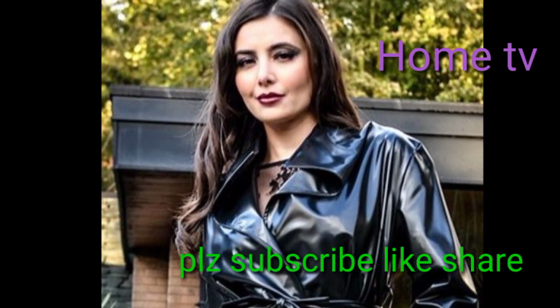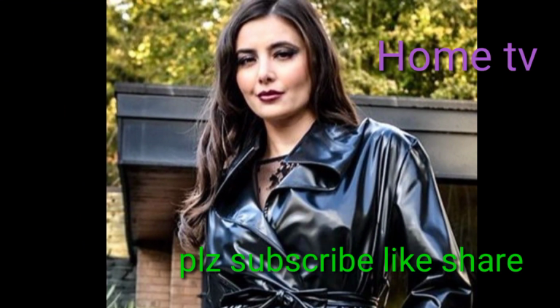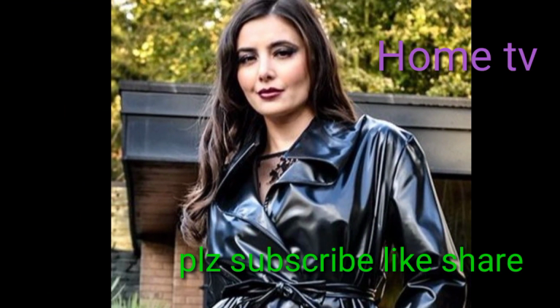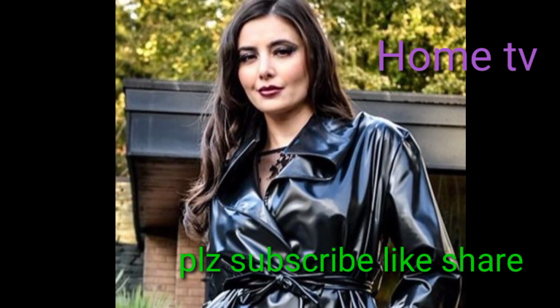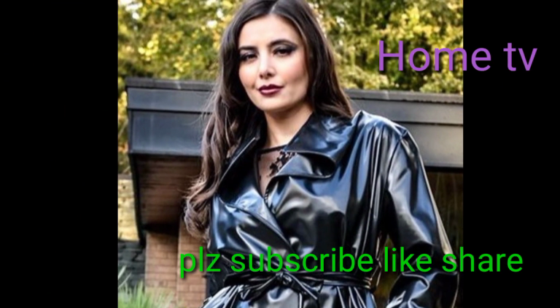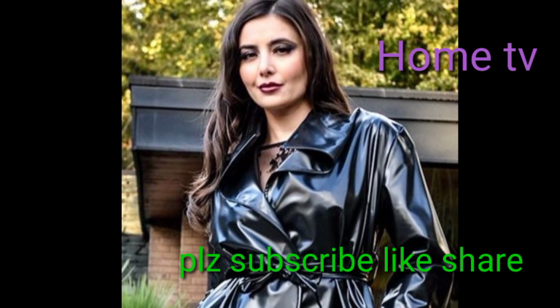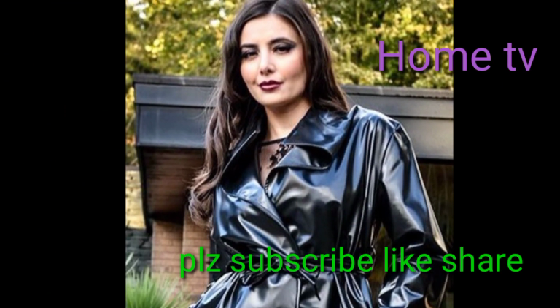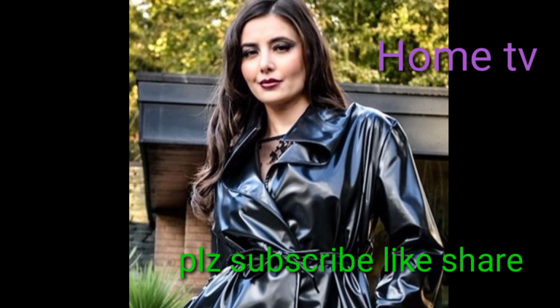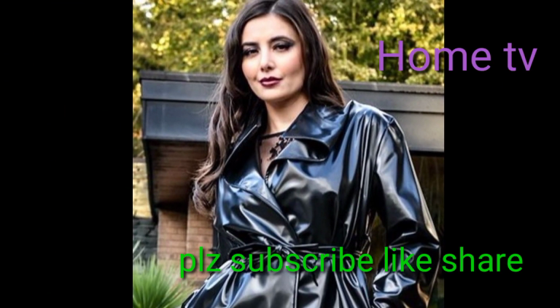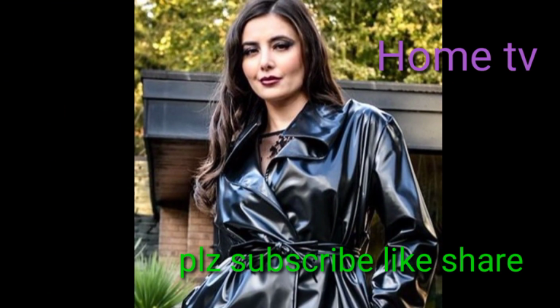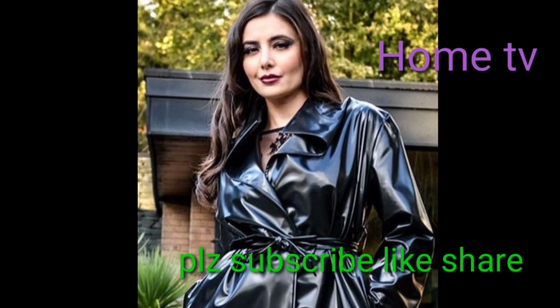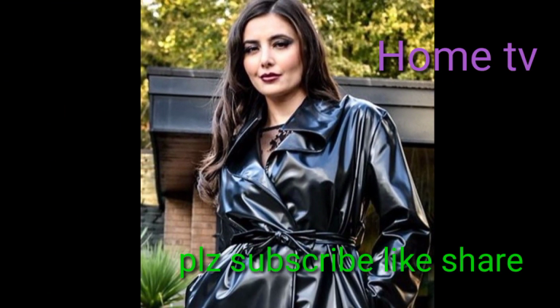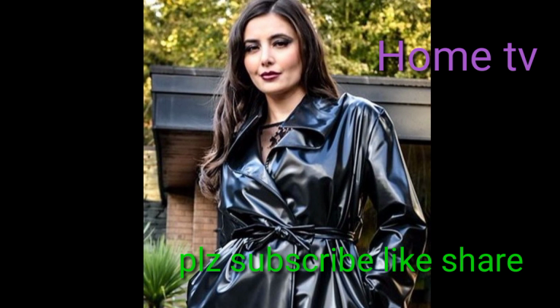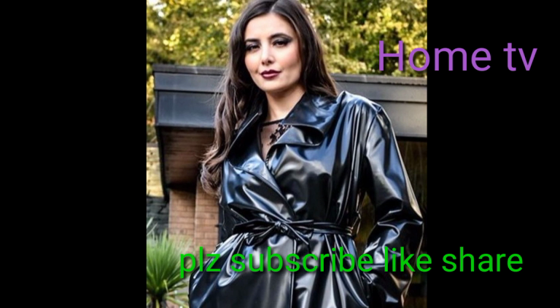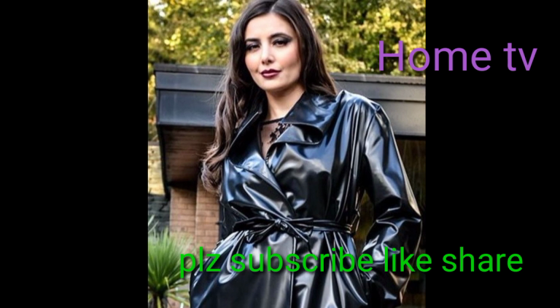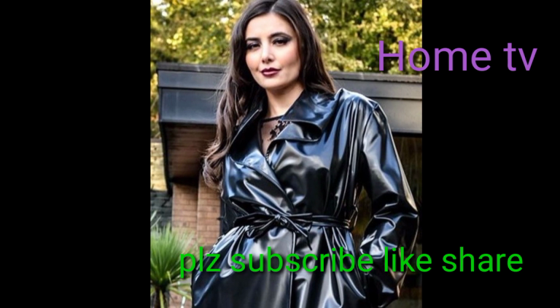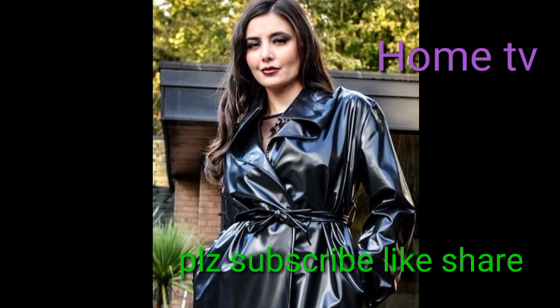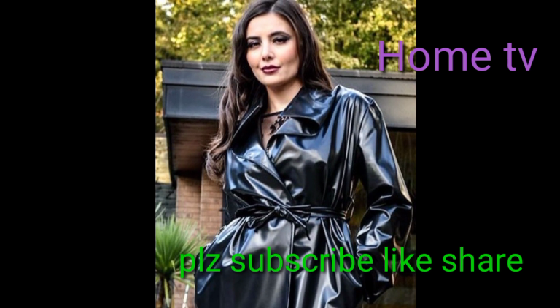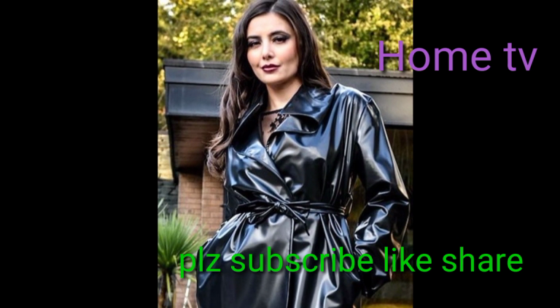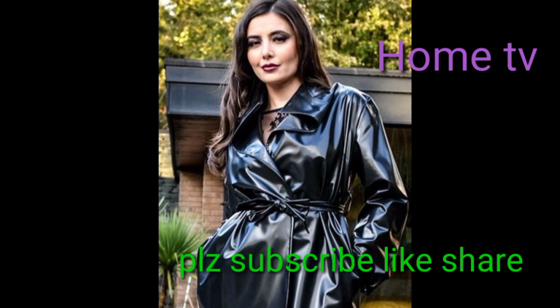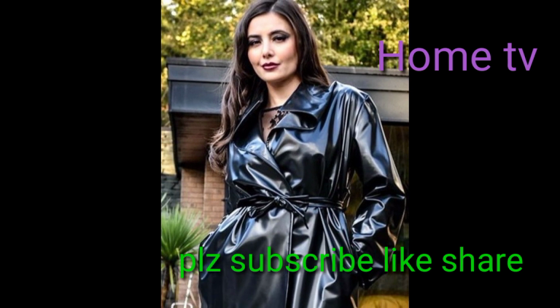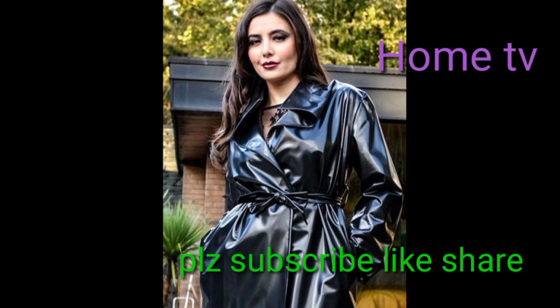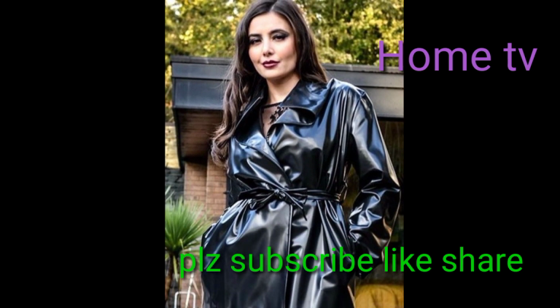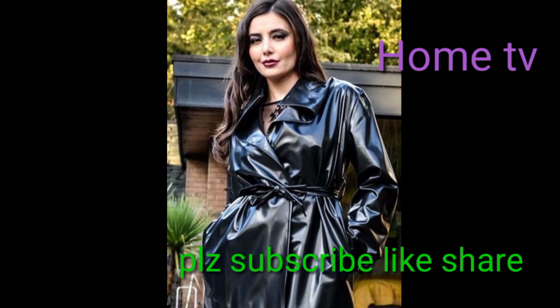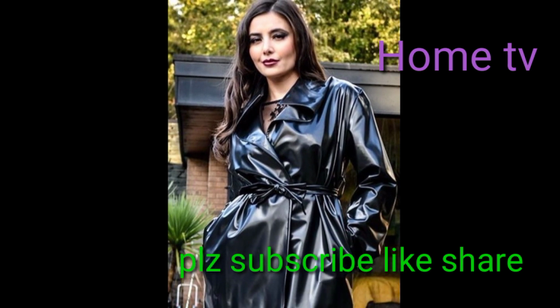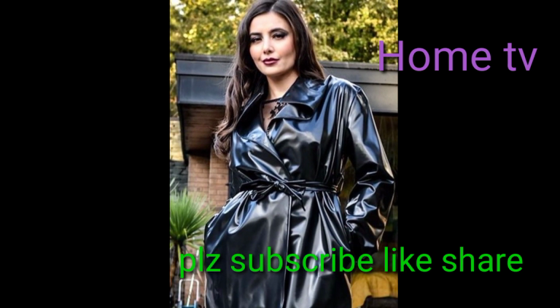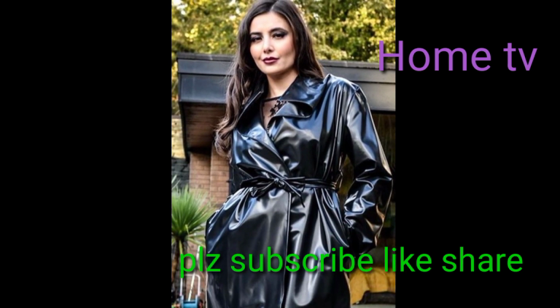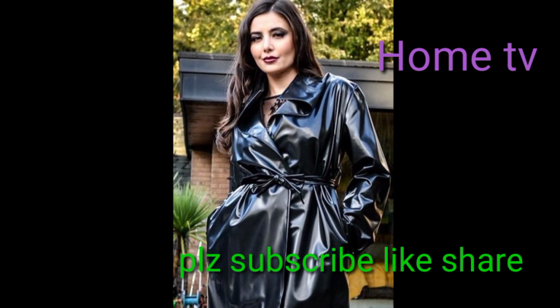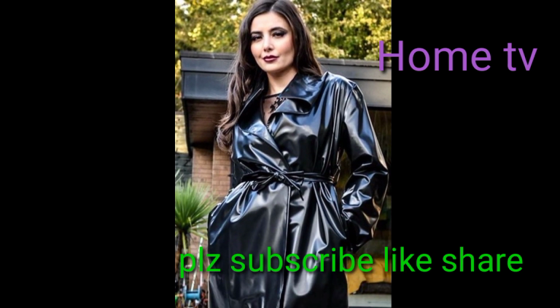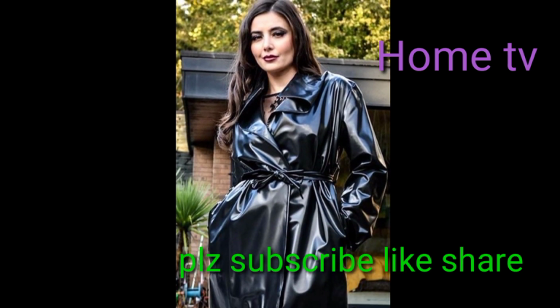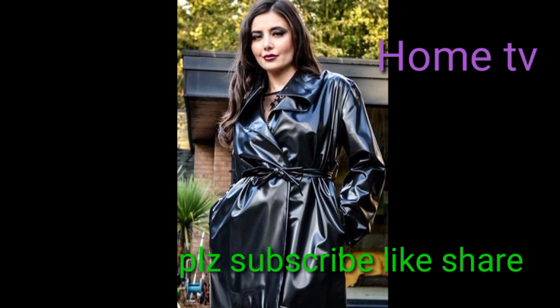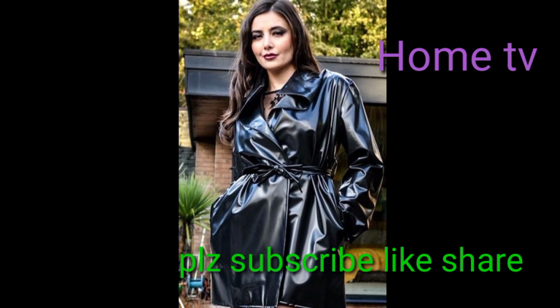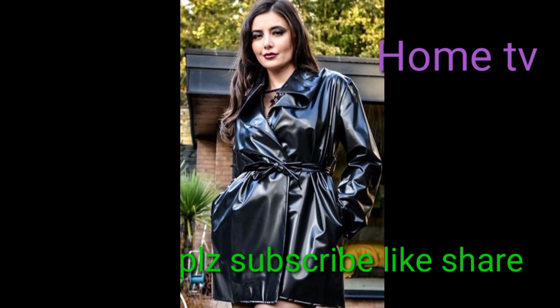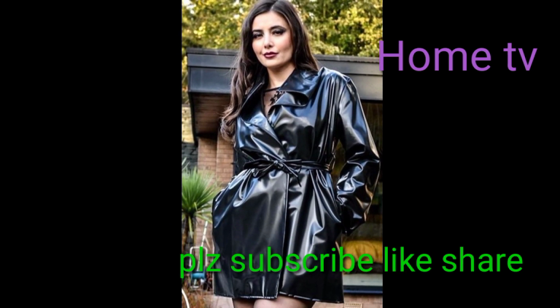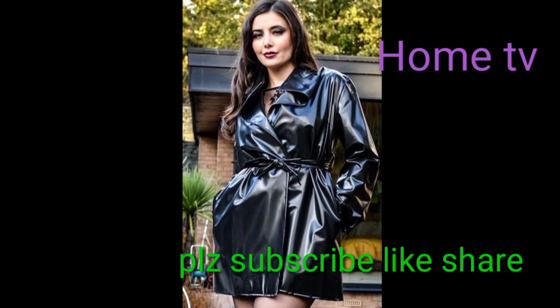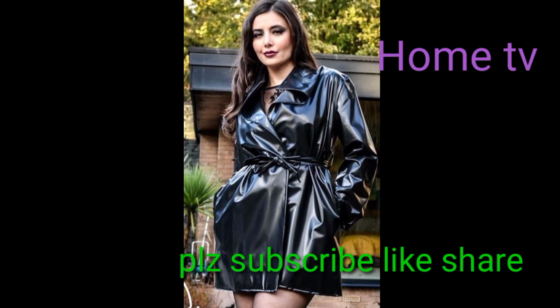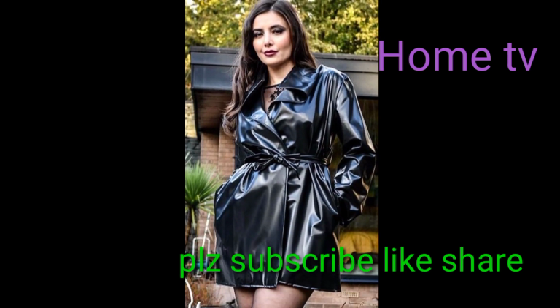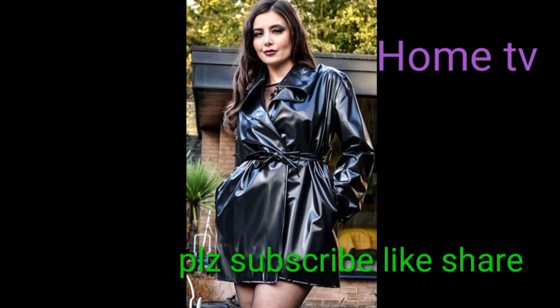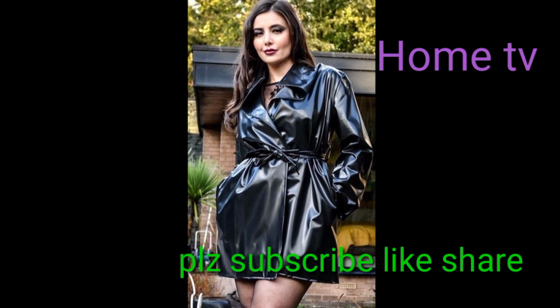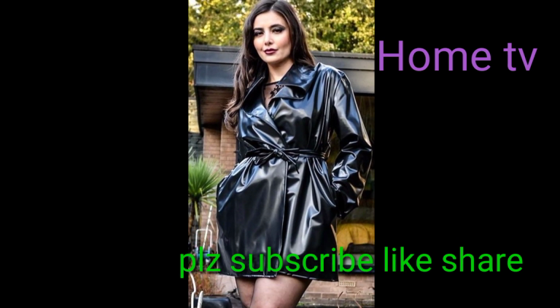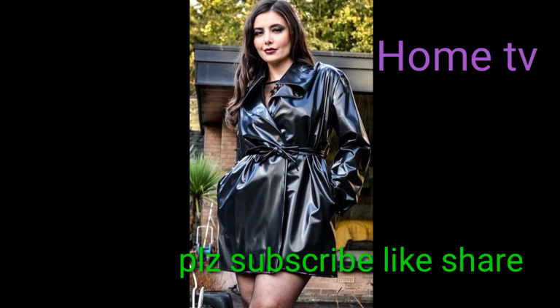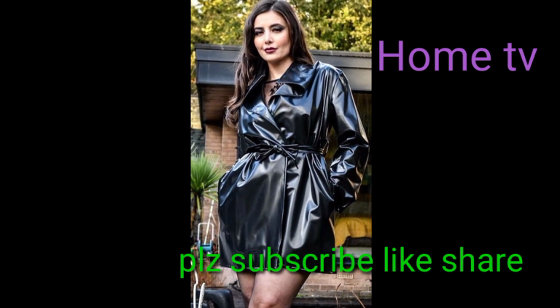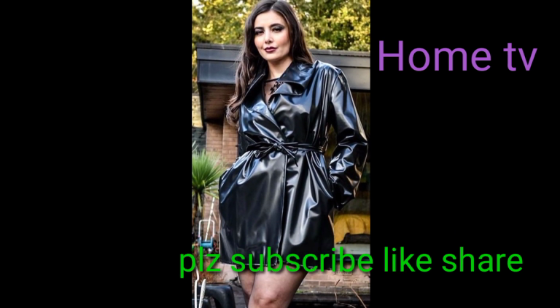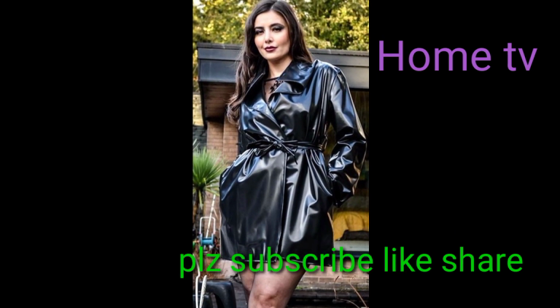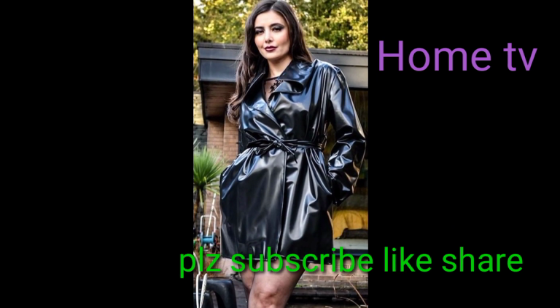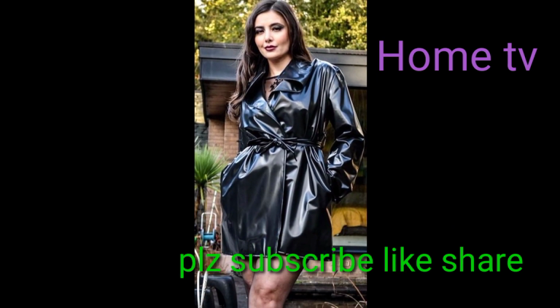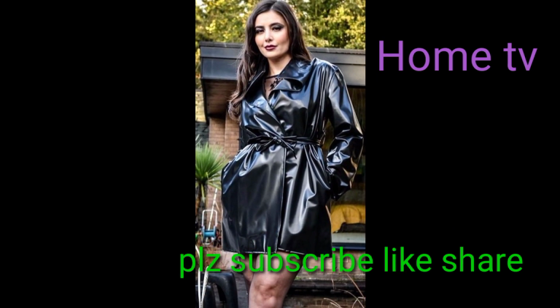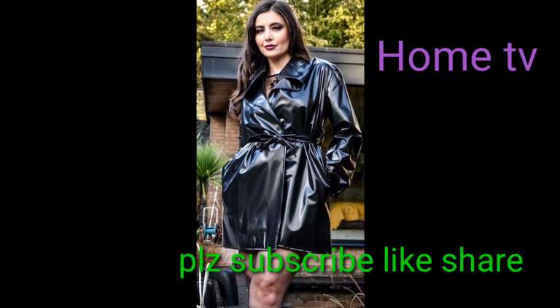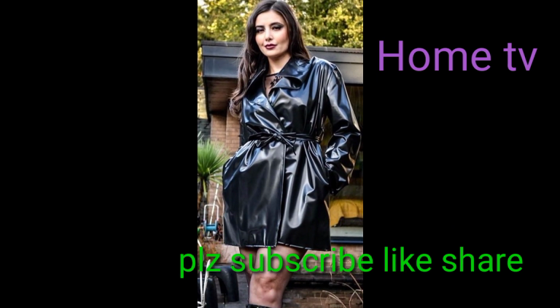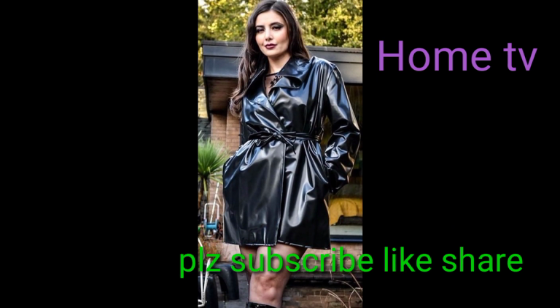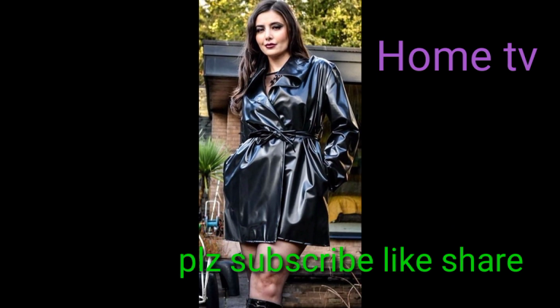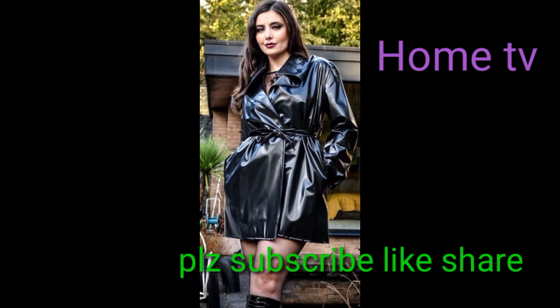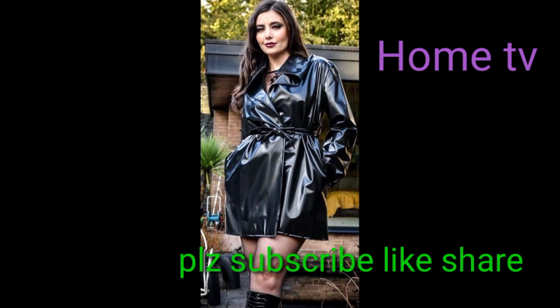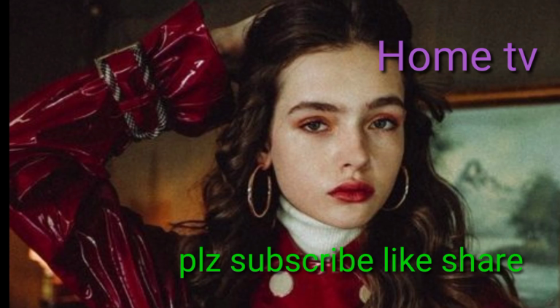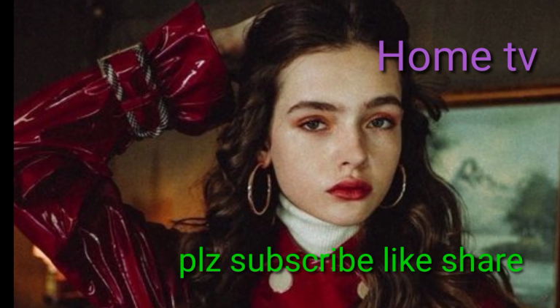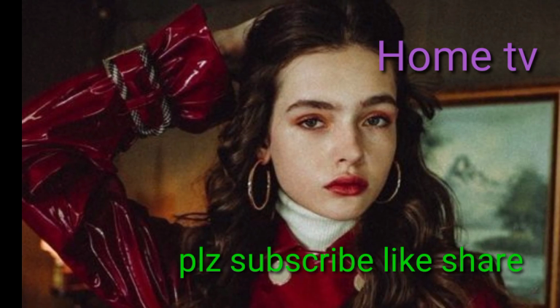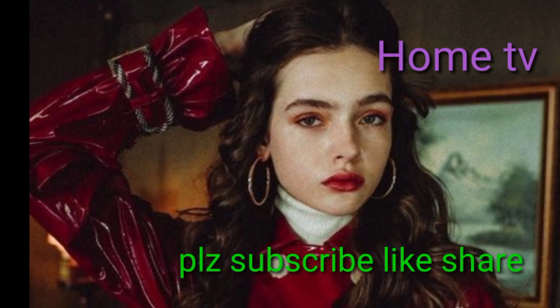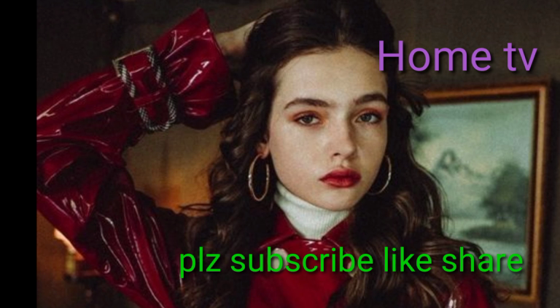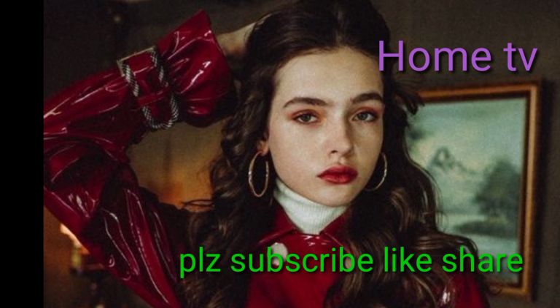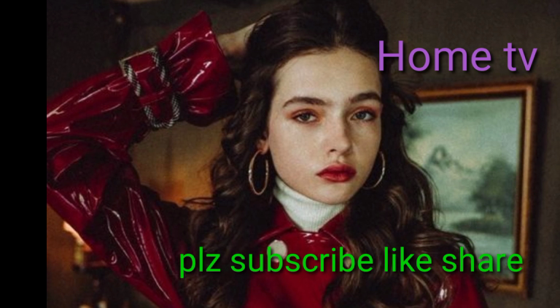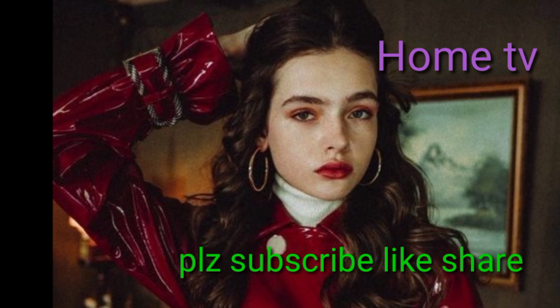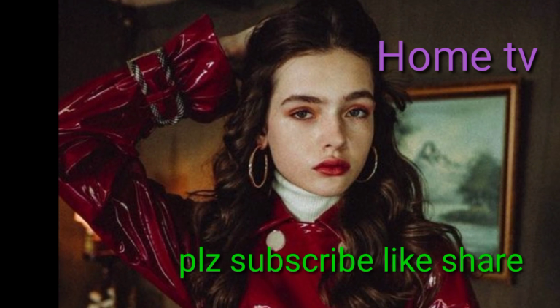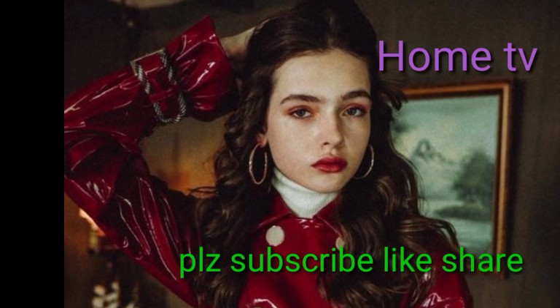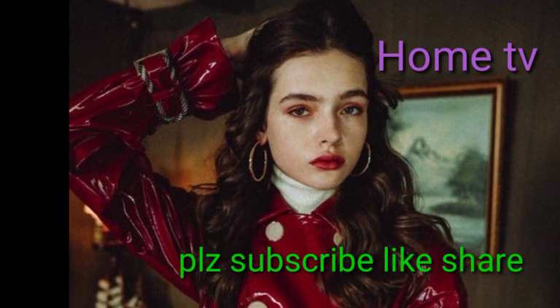Dear friends, if you are new to my channel, click to subscribe and hit the bell icon. By pressing the bell icon, you can get notifications about my upcoming videos.